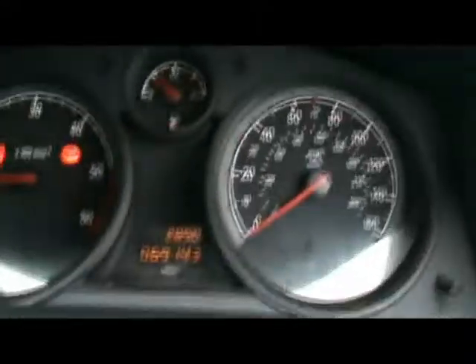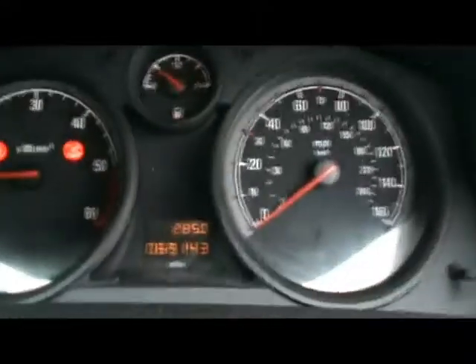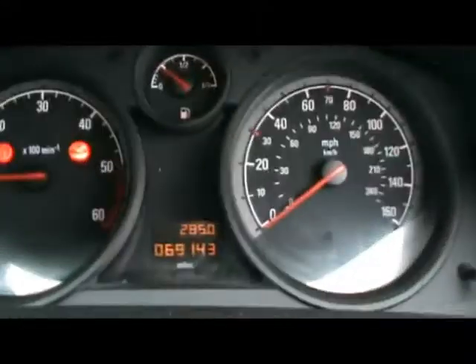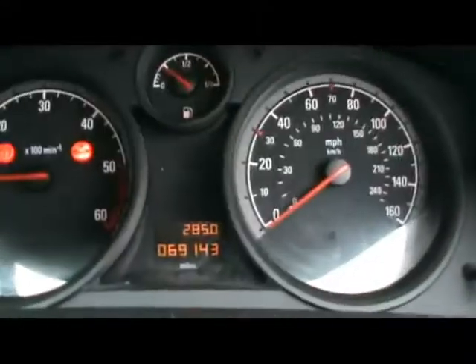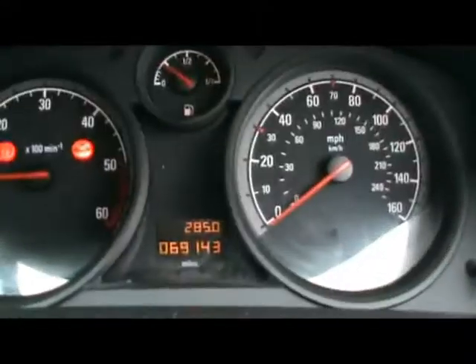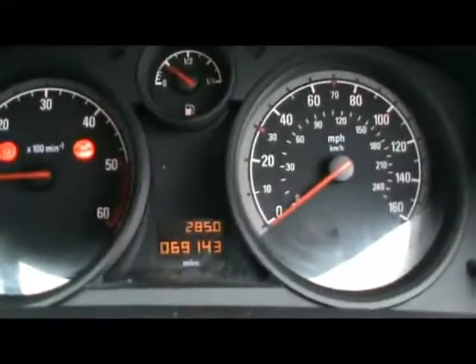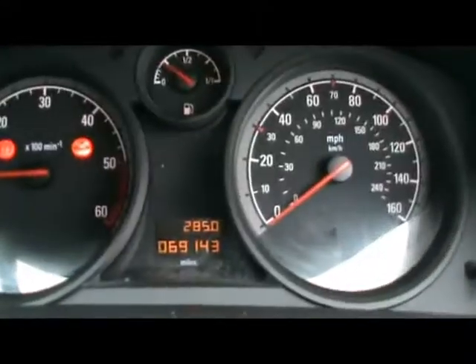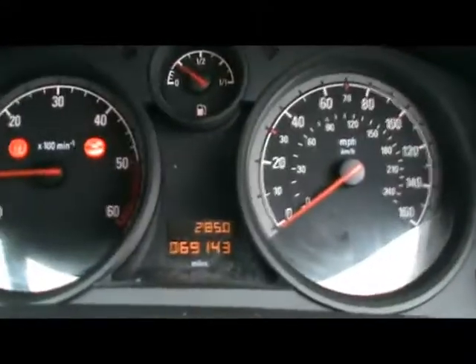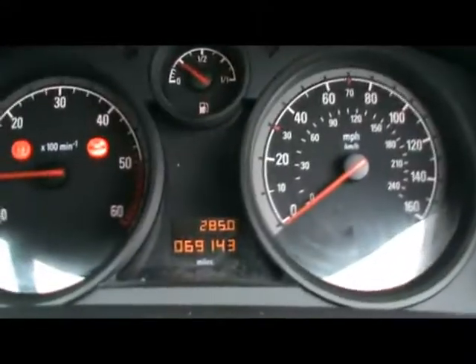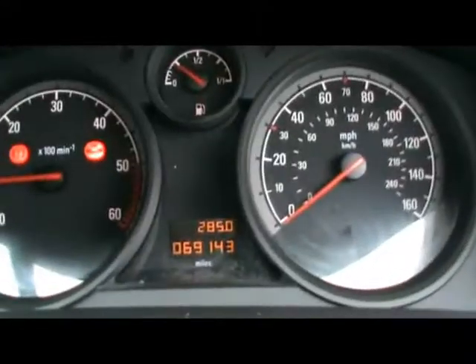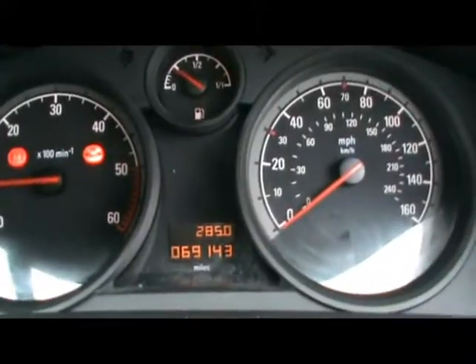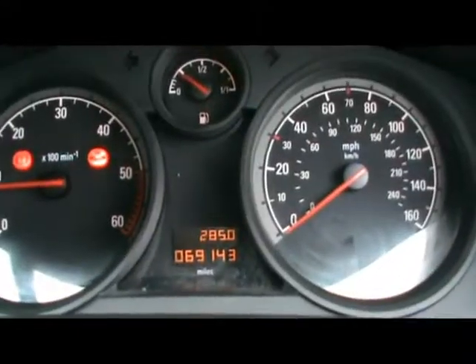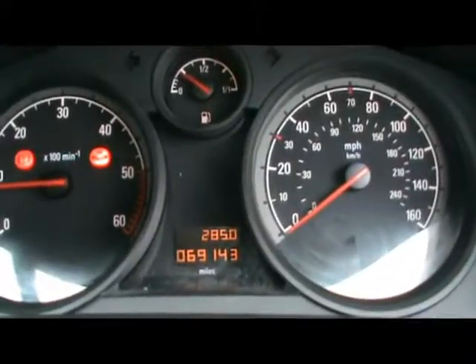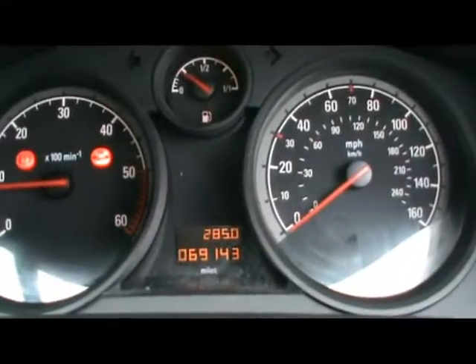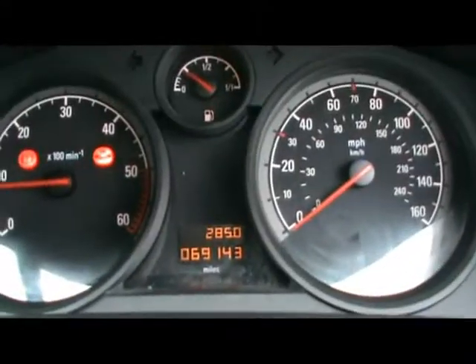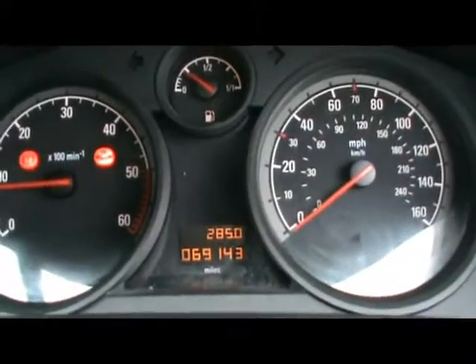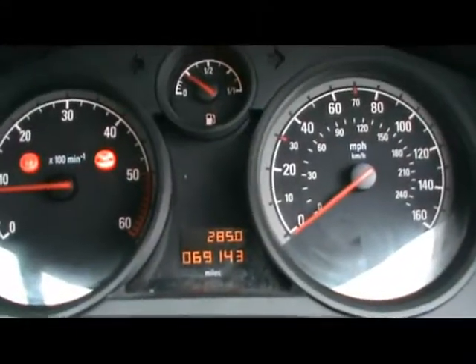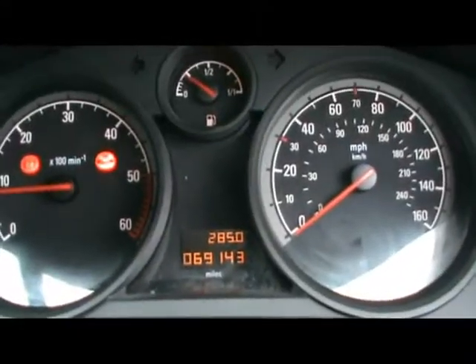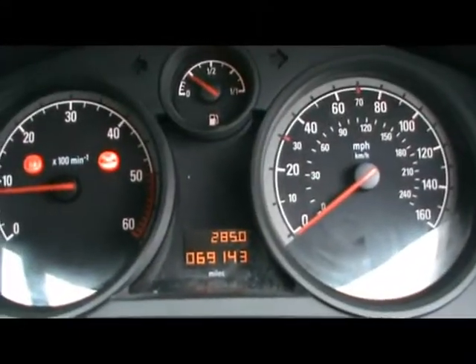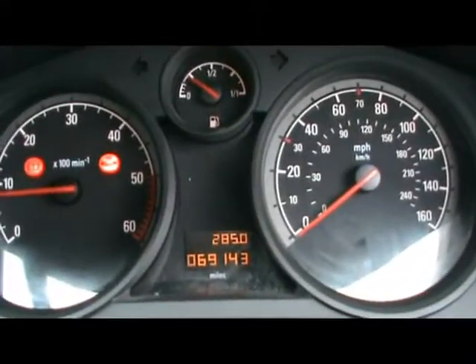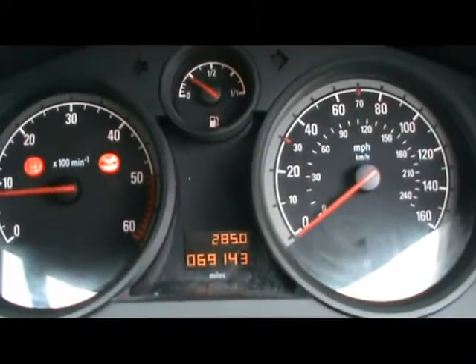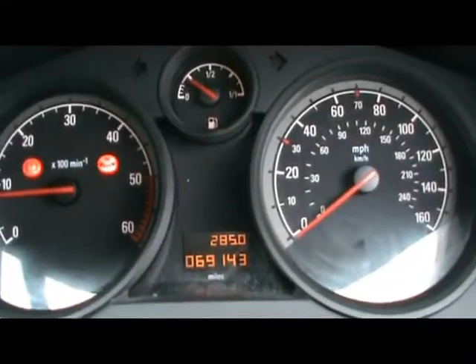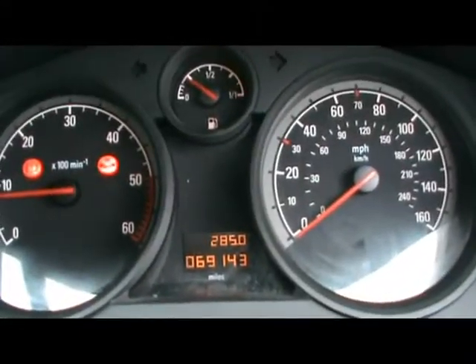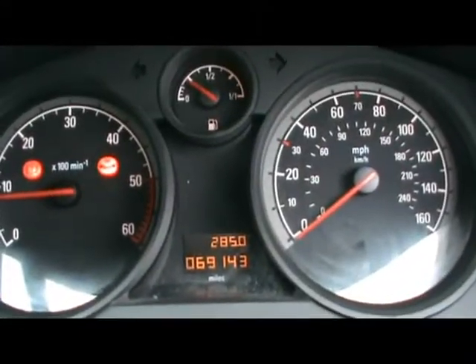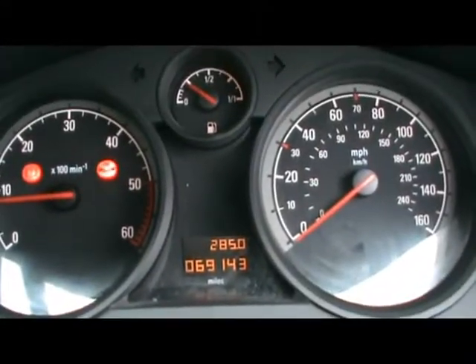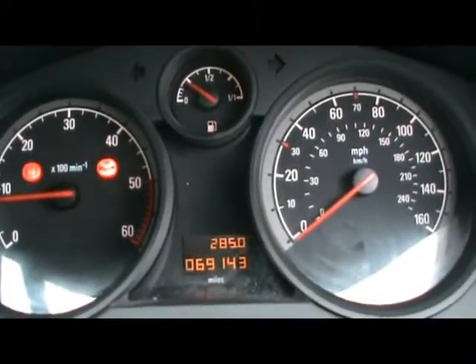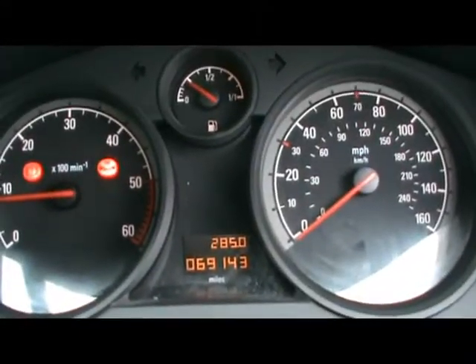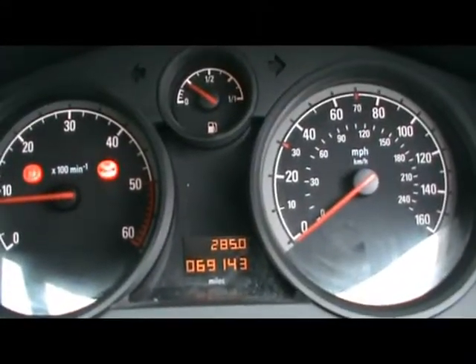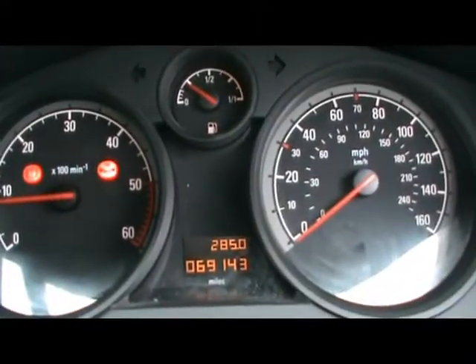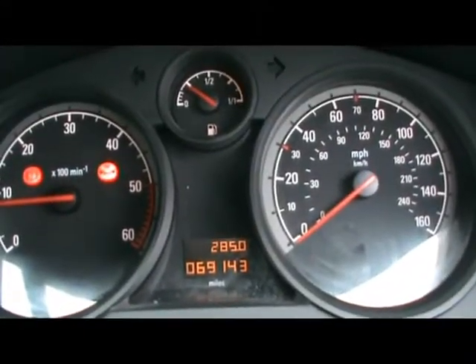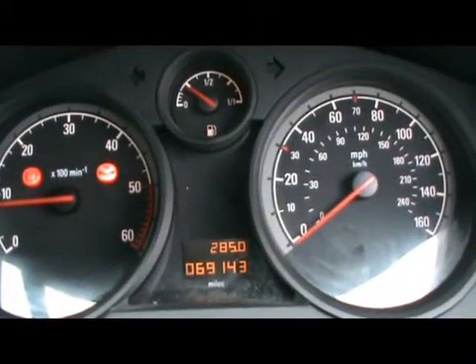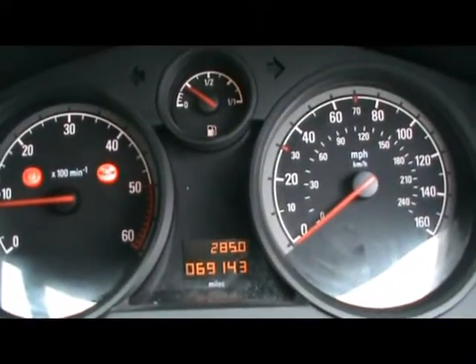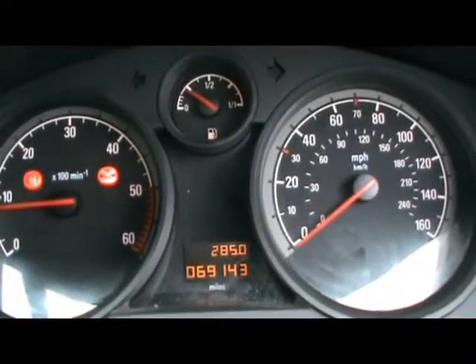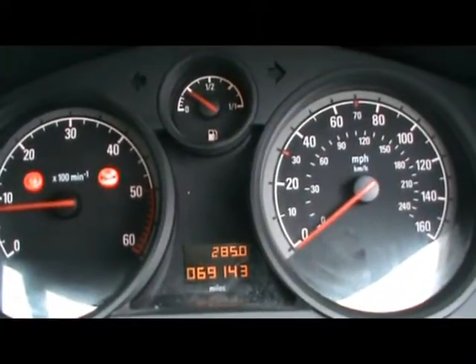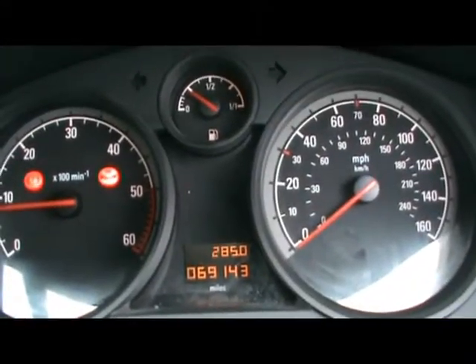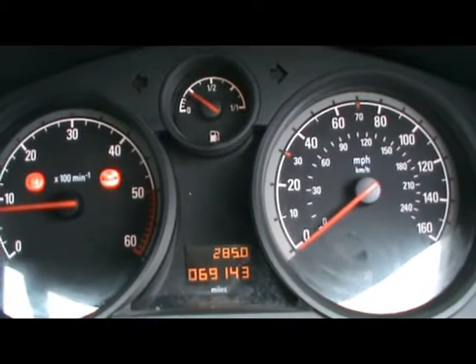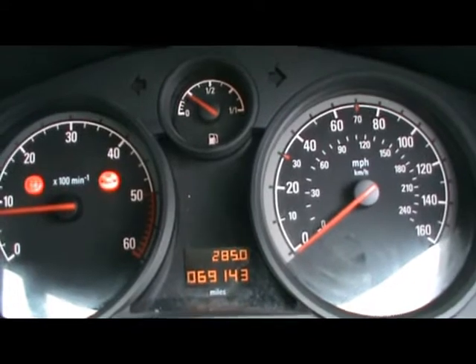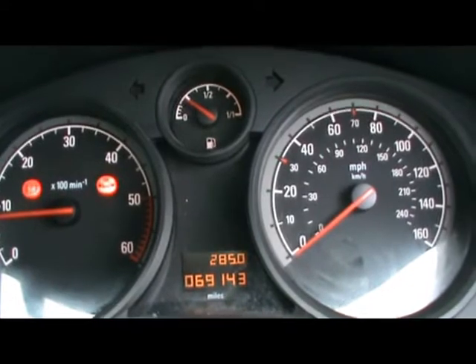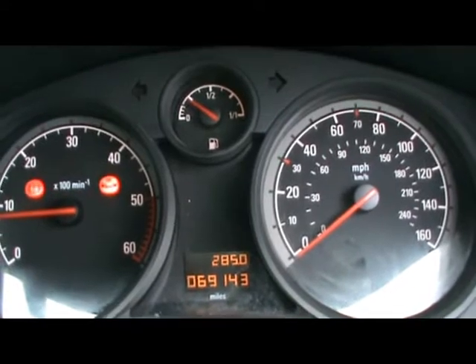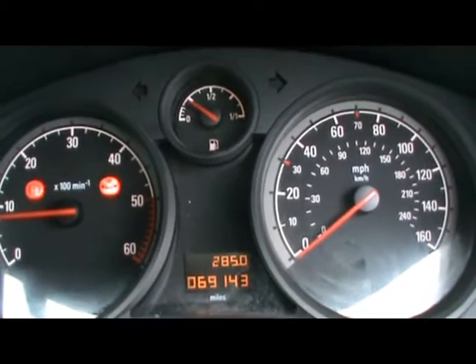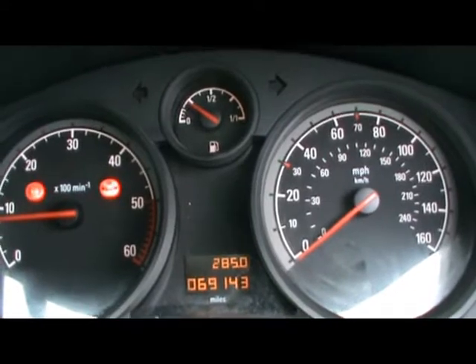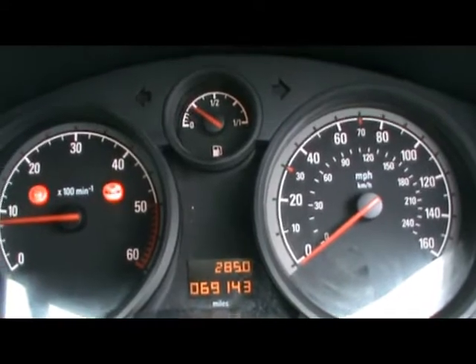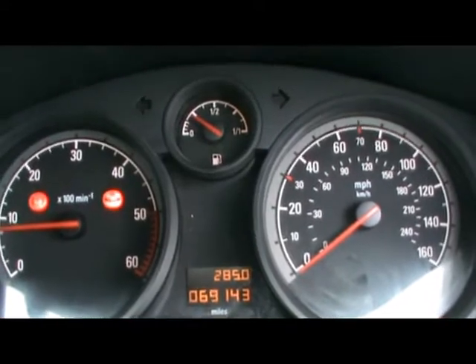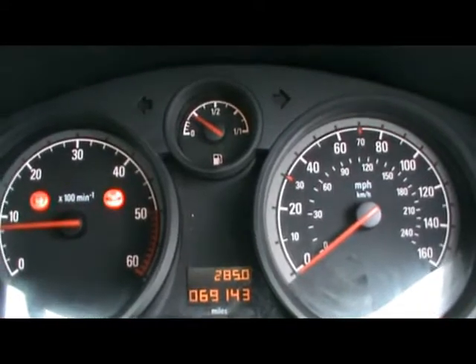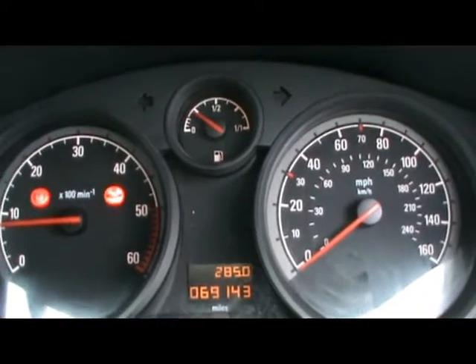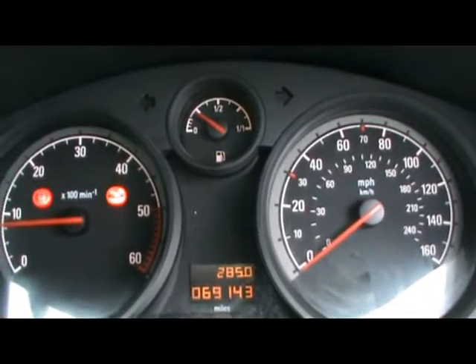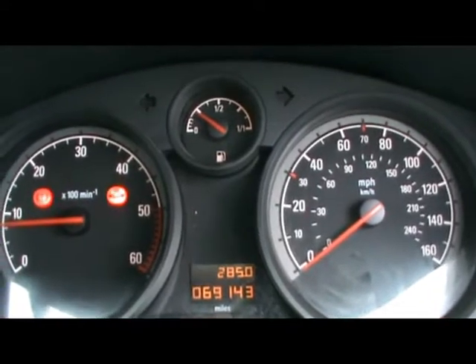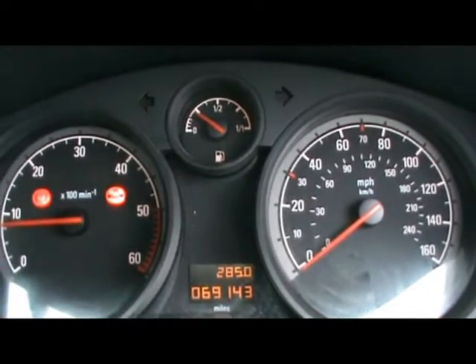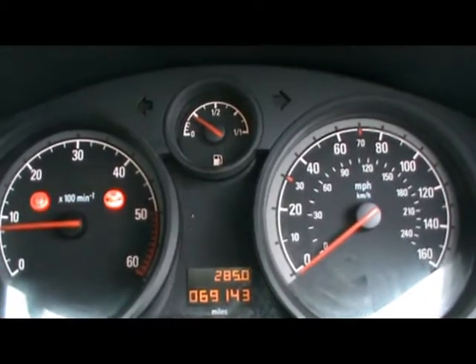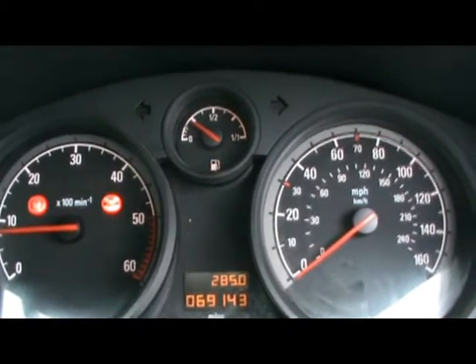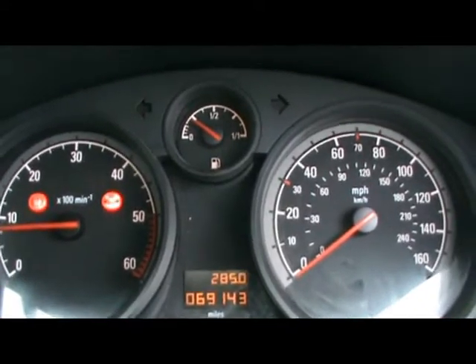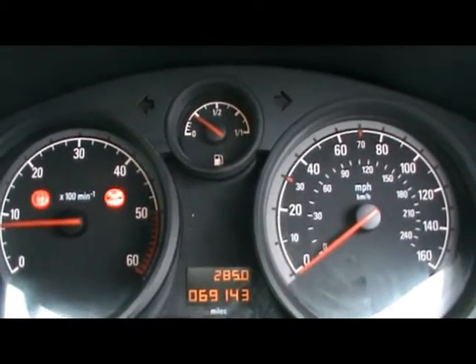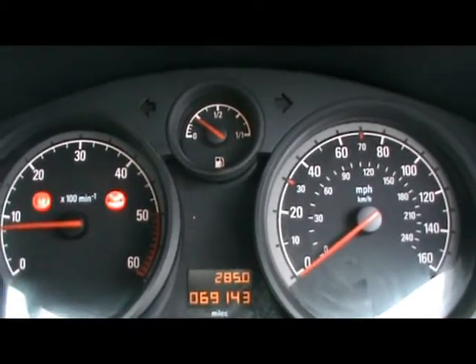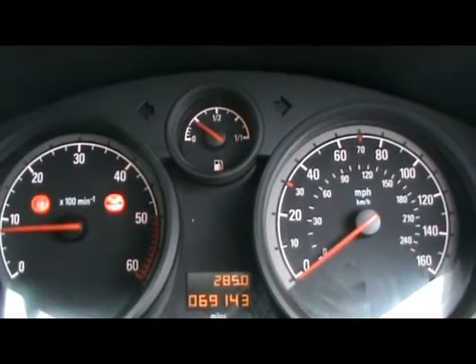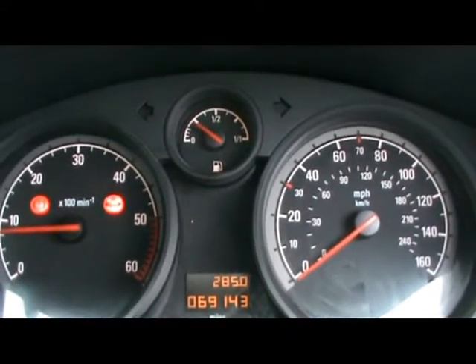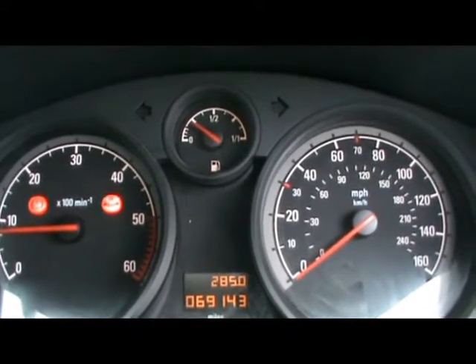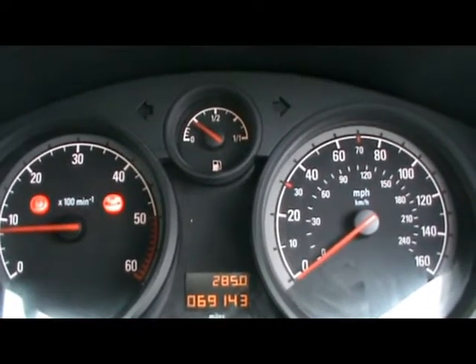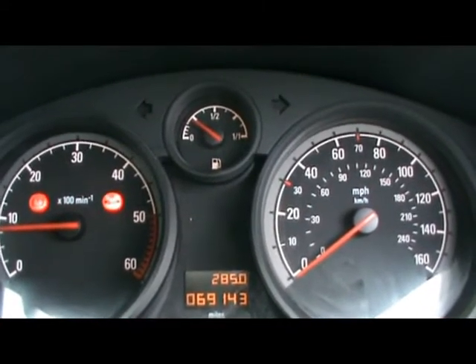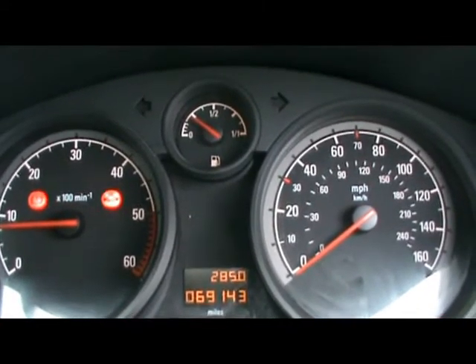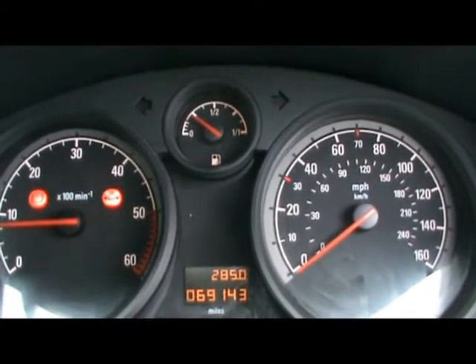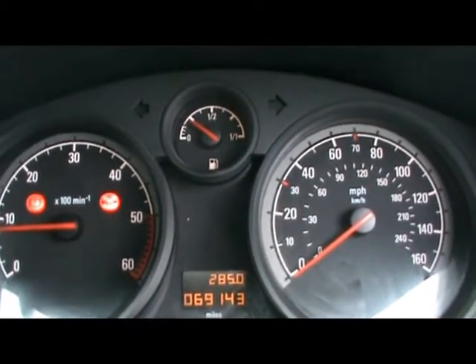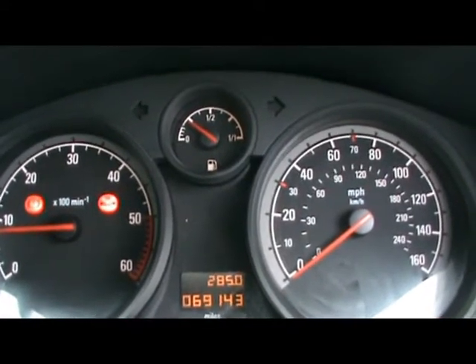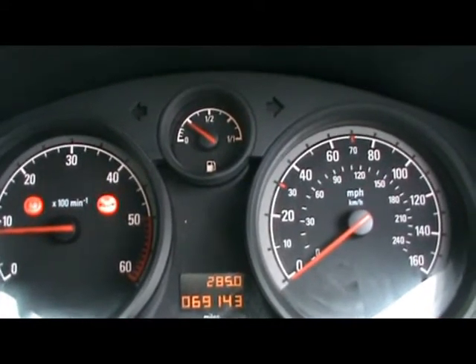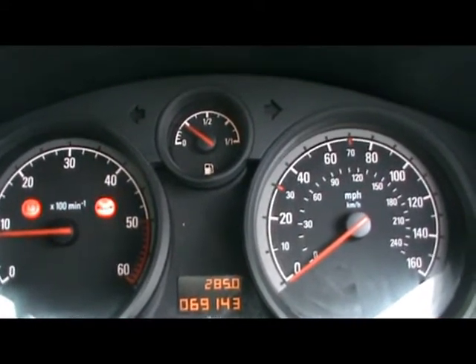As you can see, the car has covered 69,000 miles. If you'd like any more information on this car, please don't hesitate to contact us. Thanks for watching.